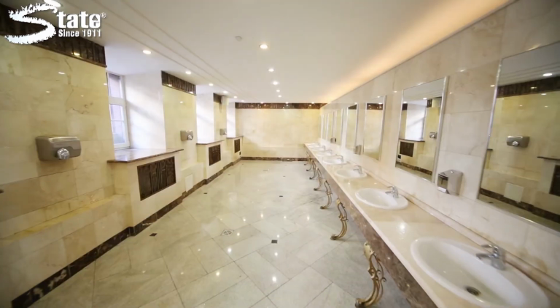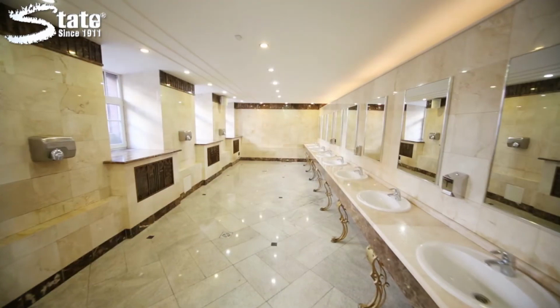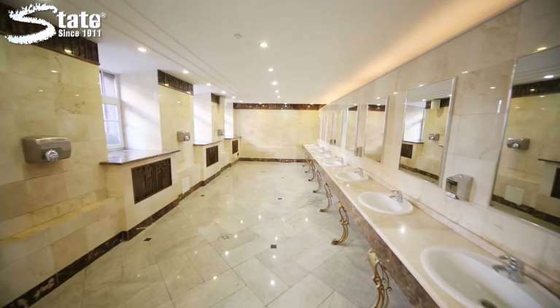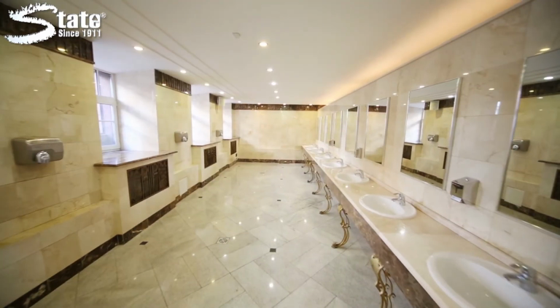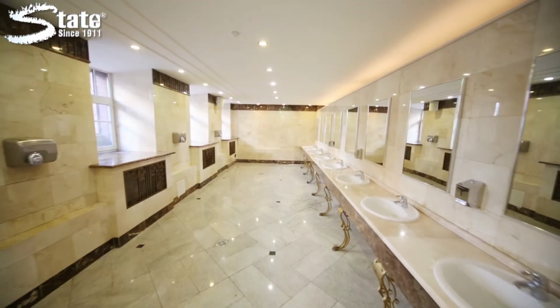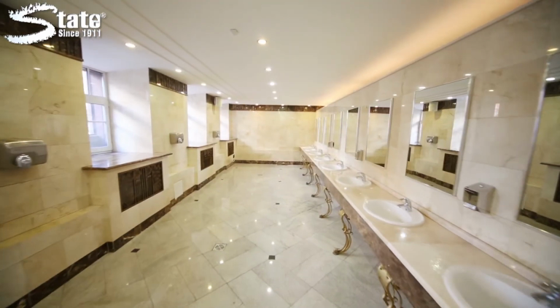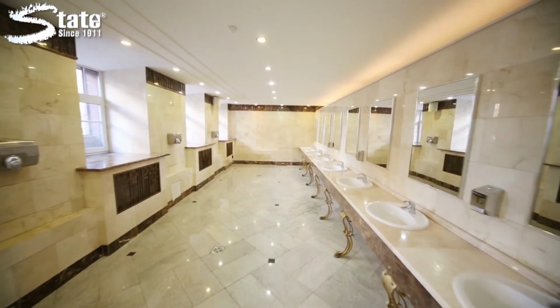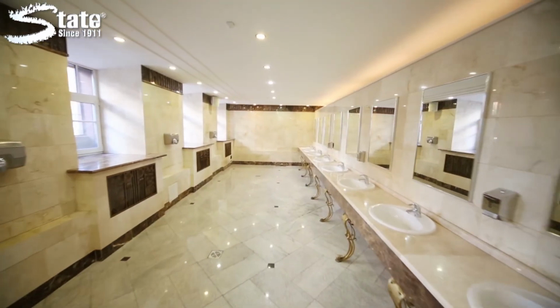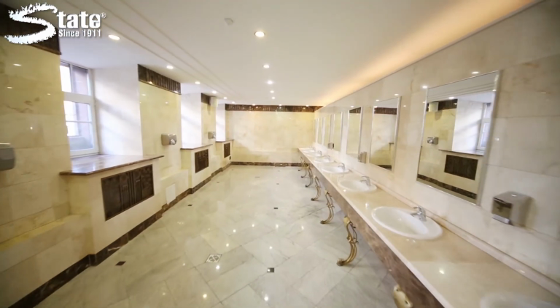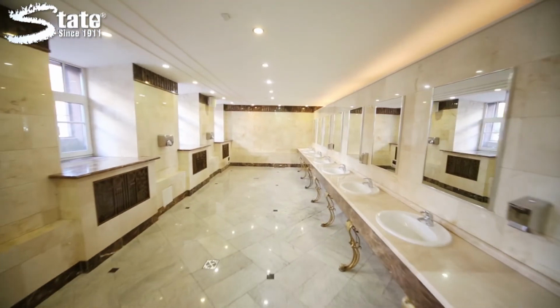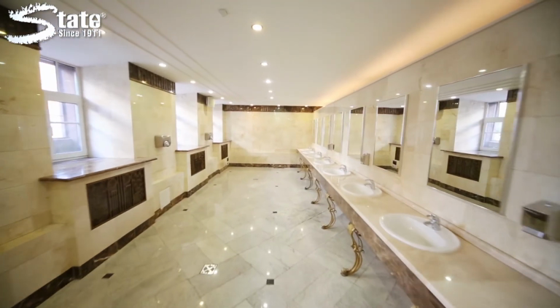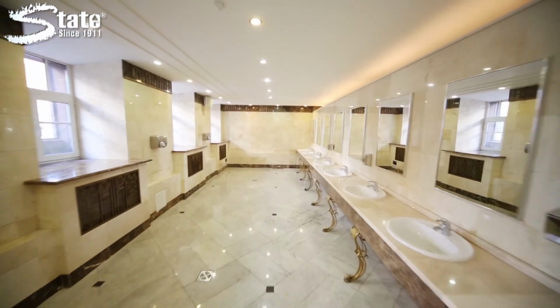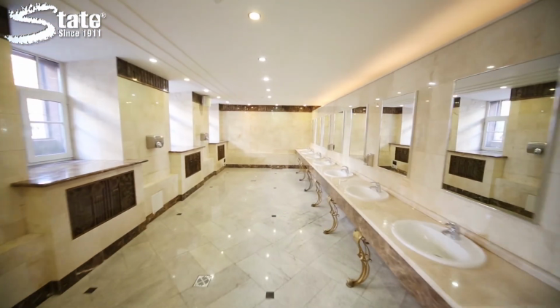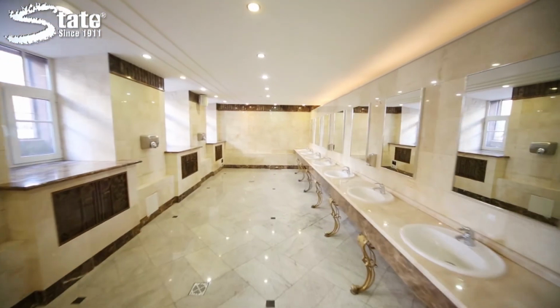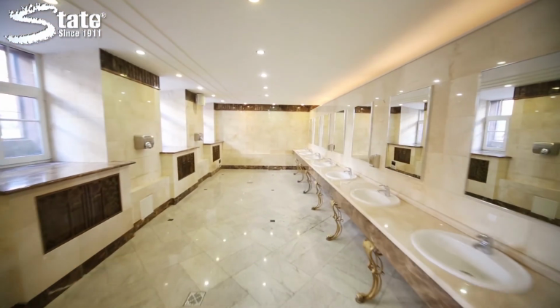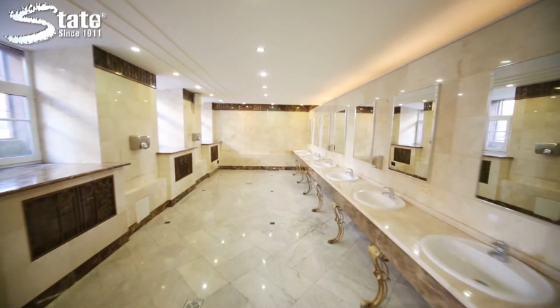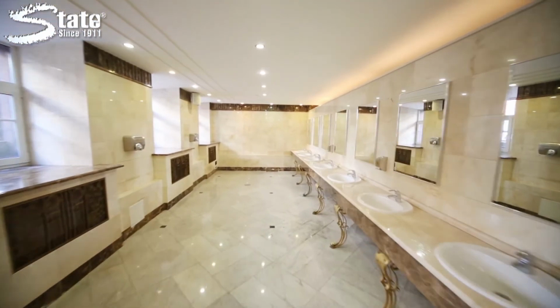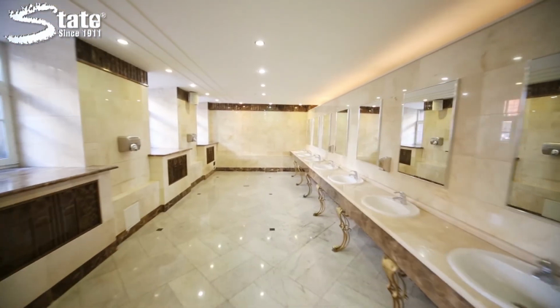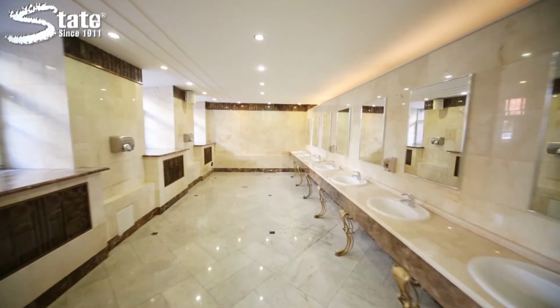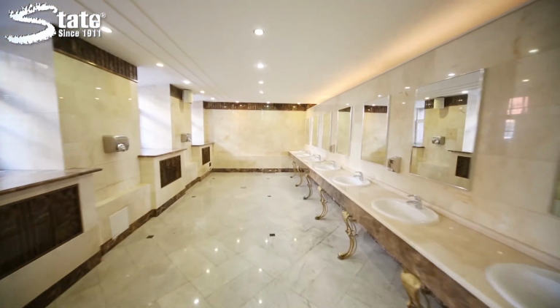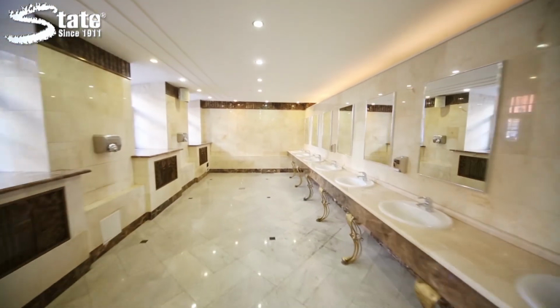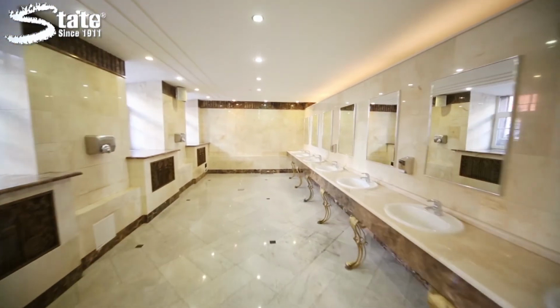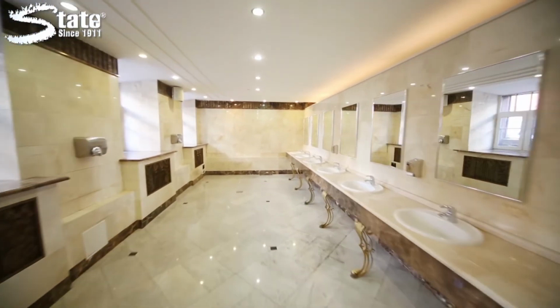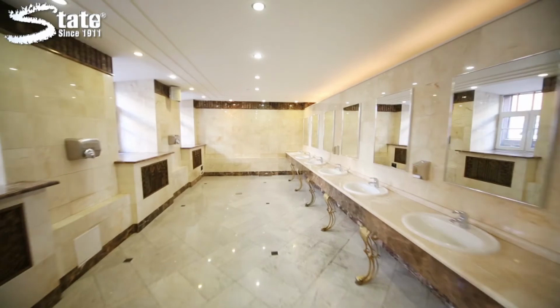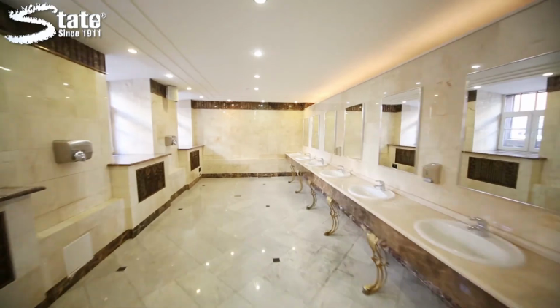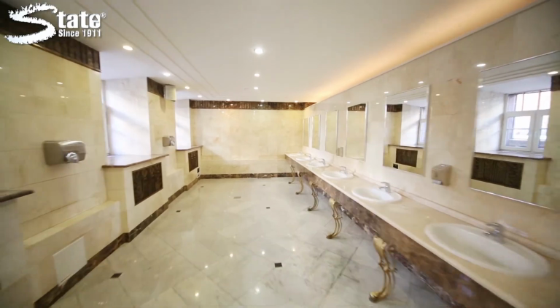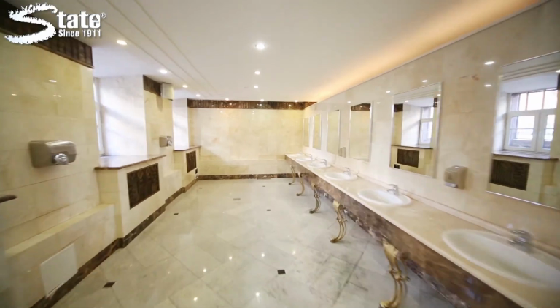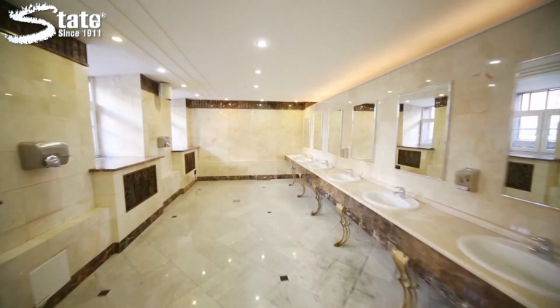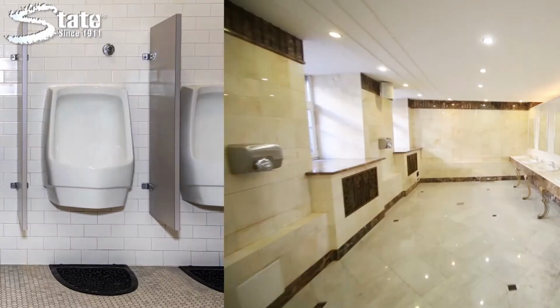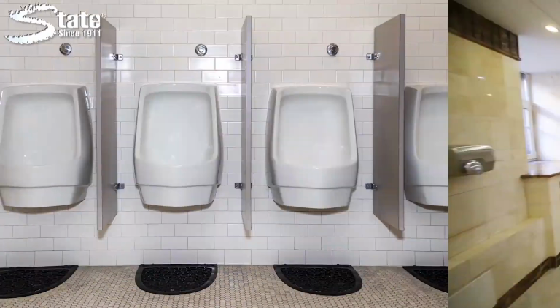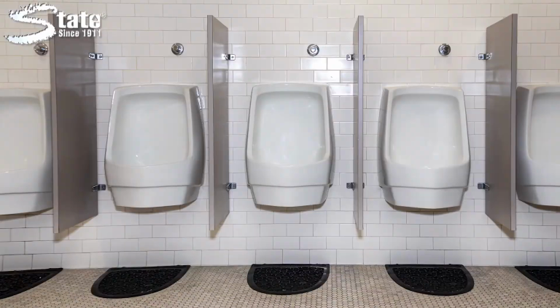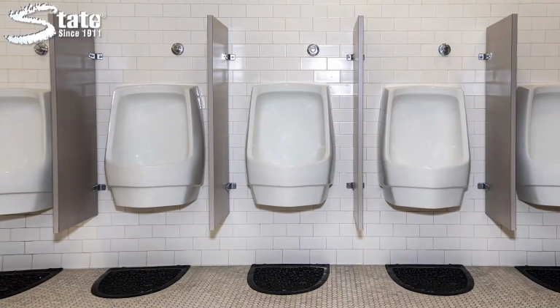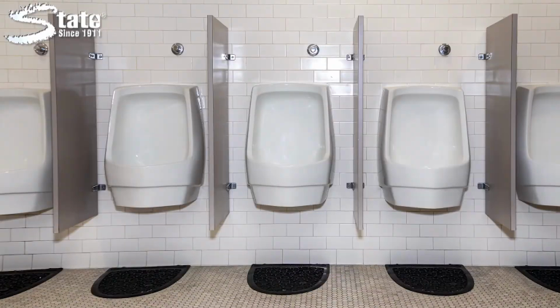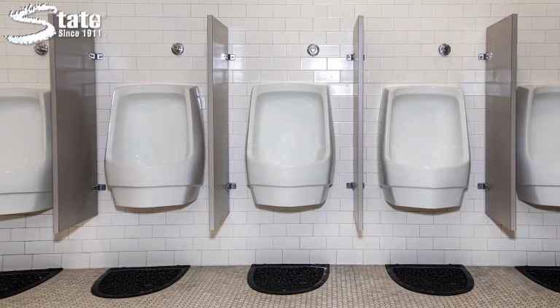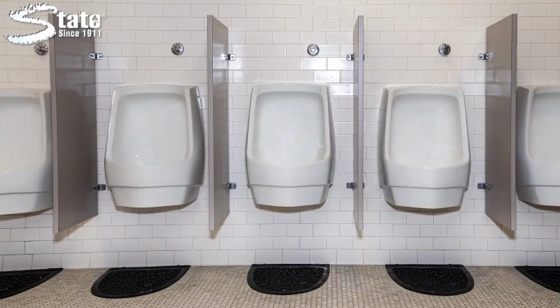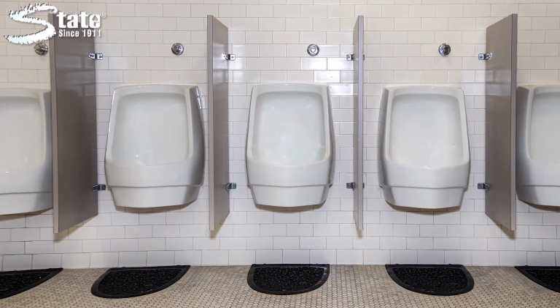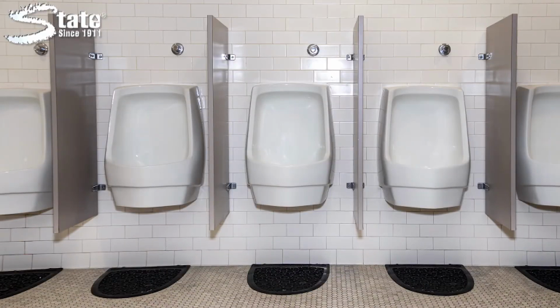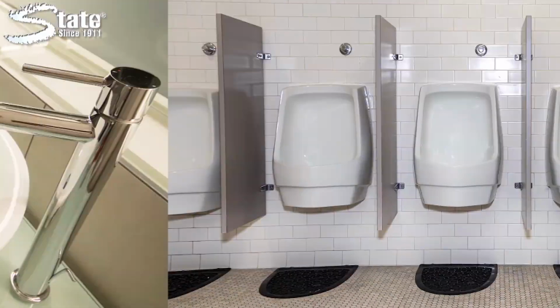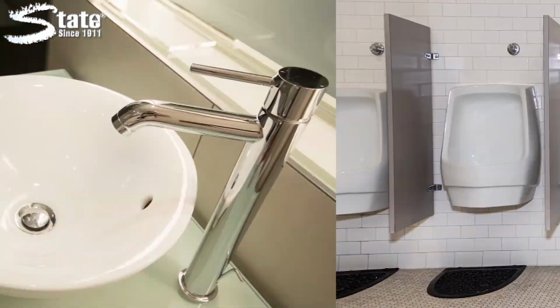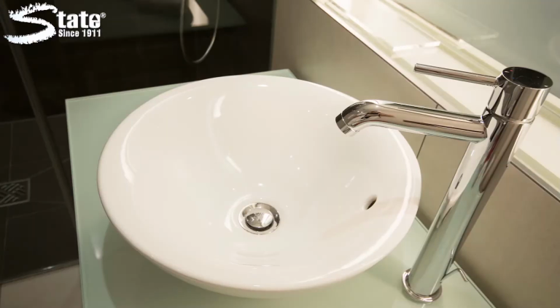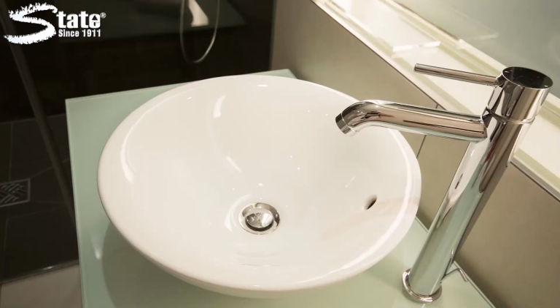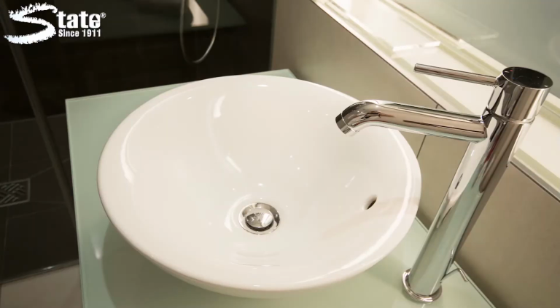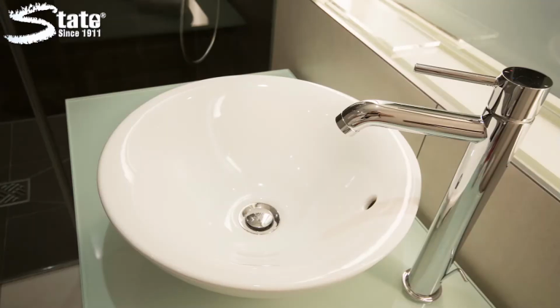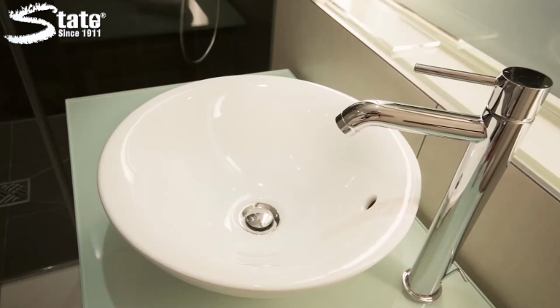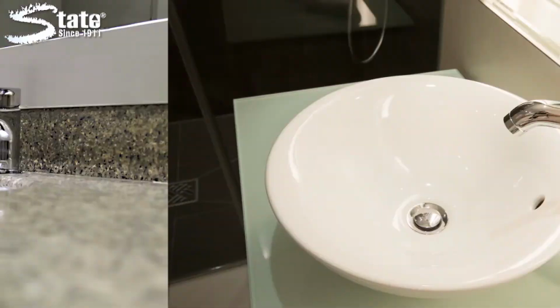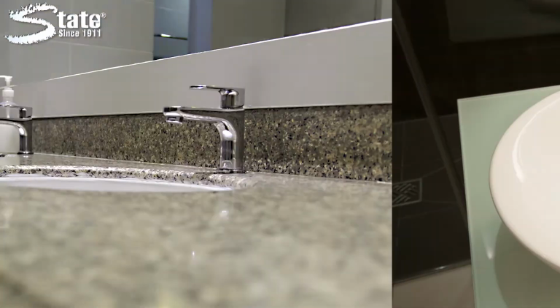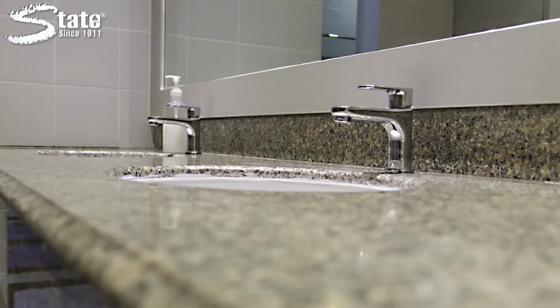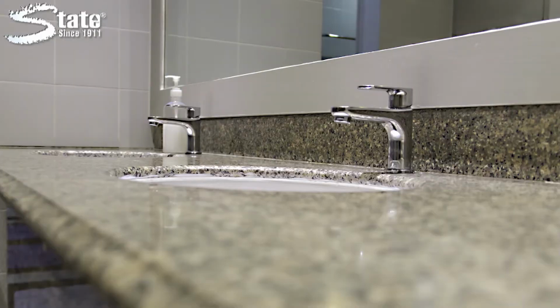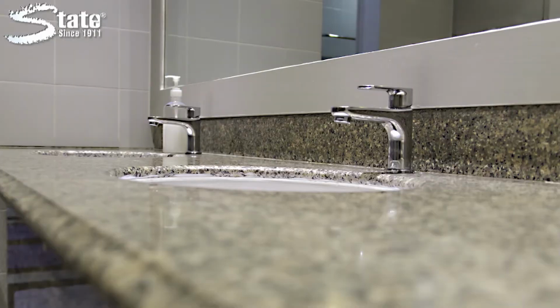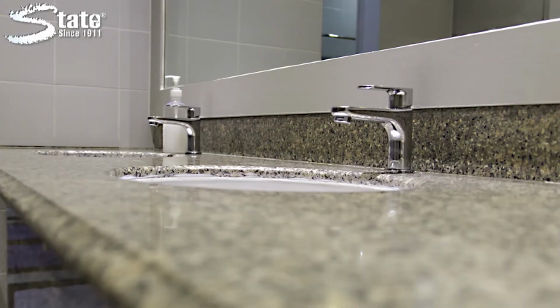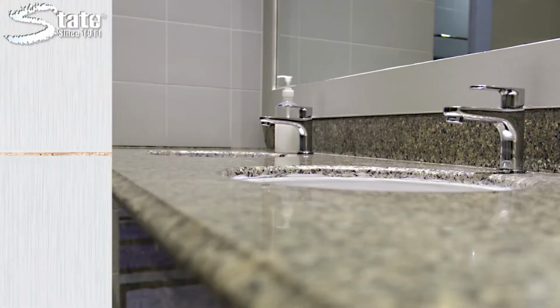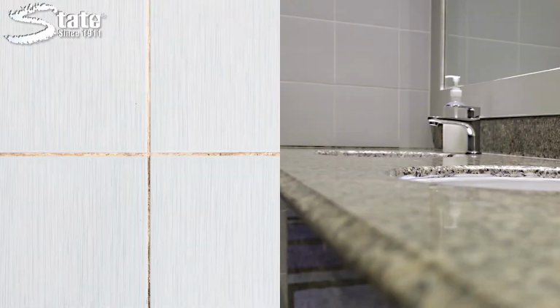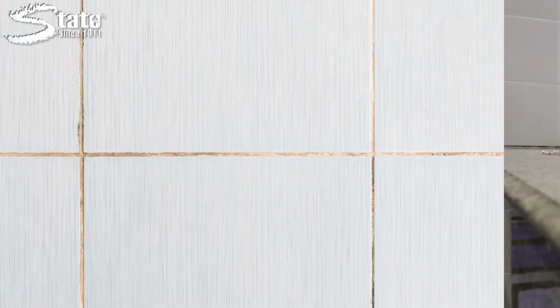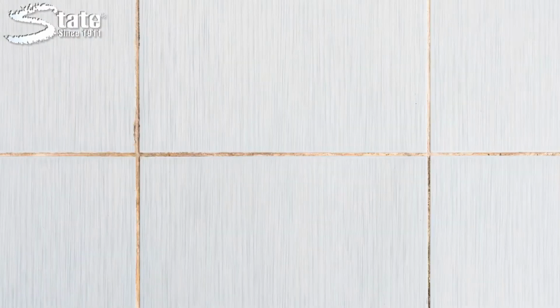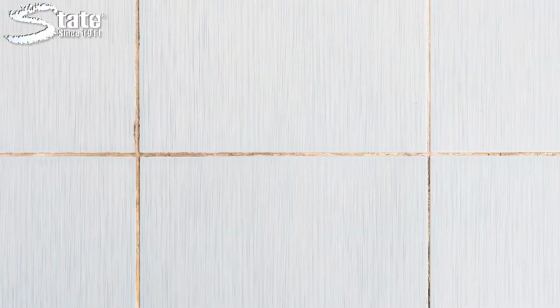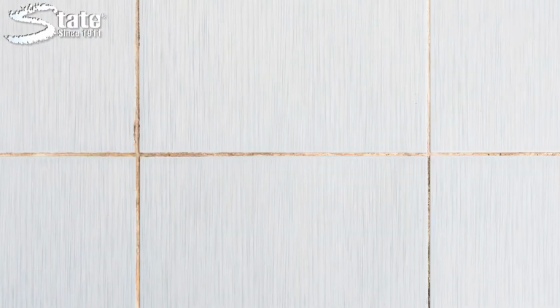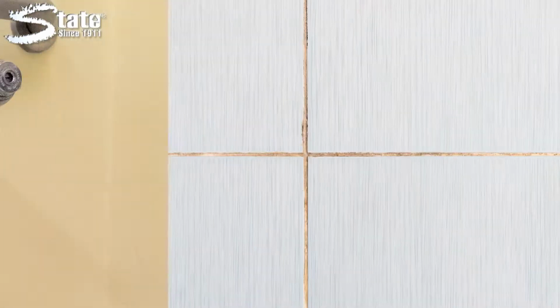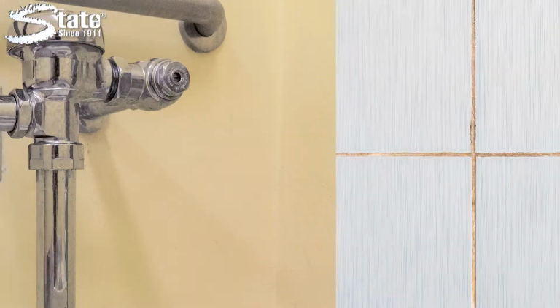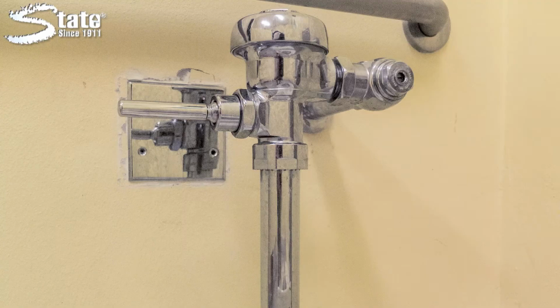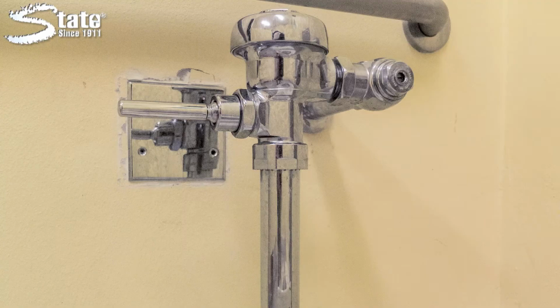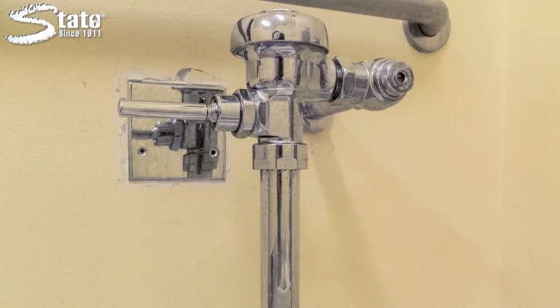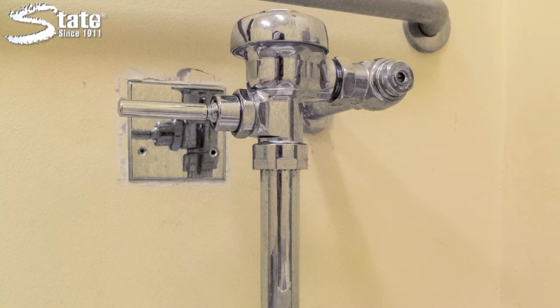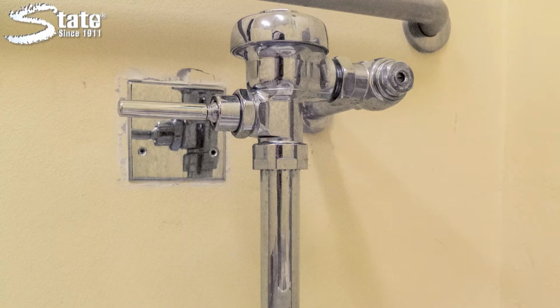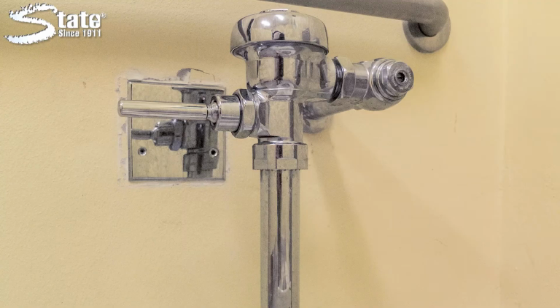Scrubender is perfect for easy cleaning of restroom tiles, fixtures, counters, grout, and metal surfaces.